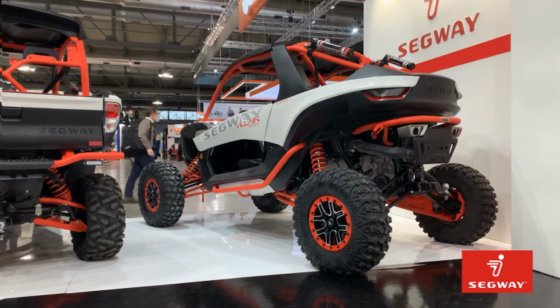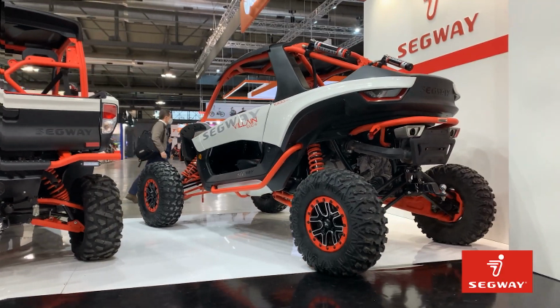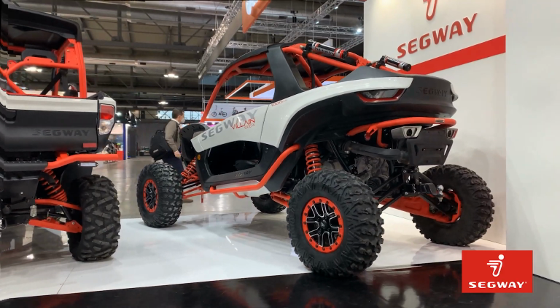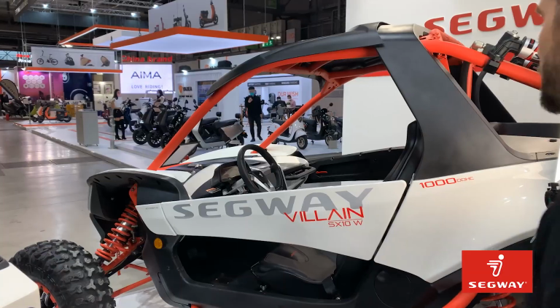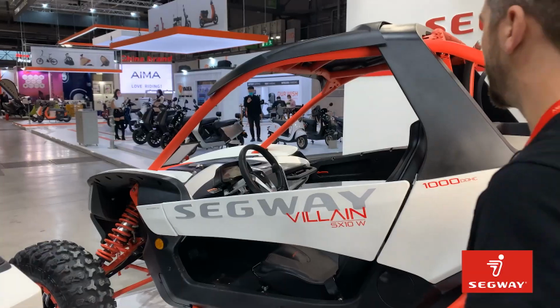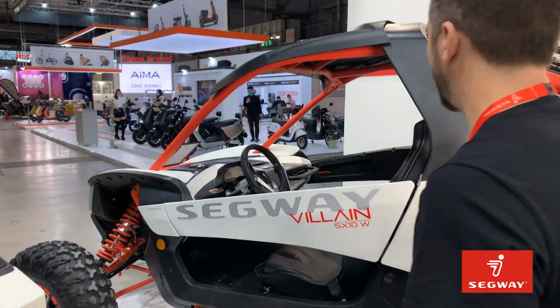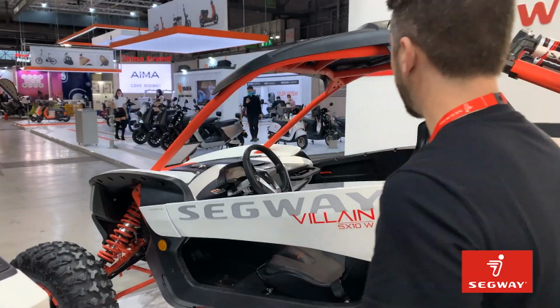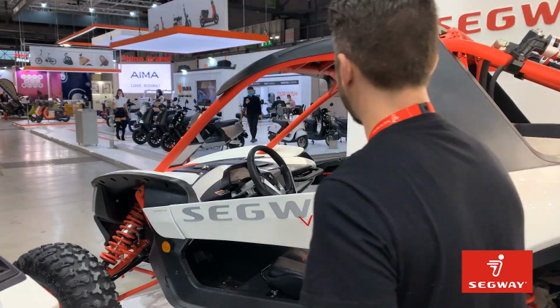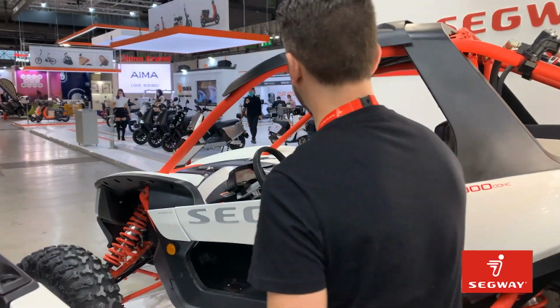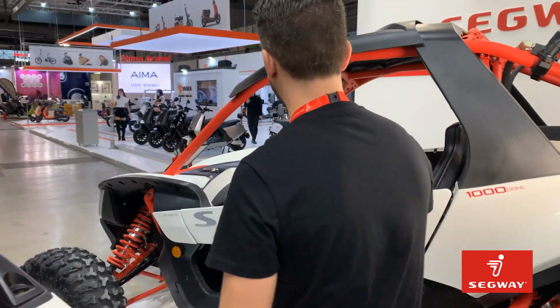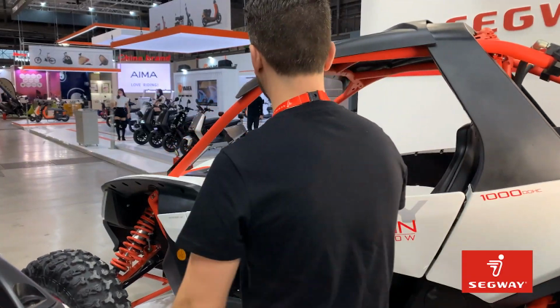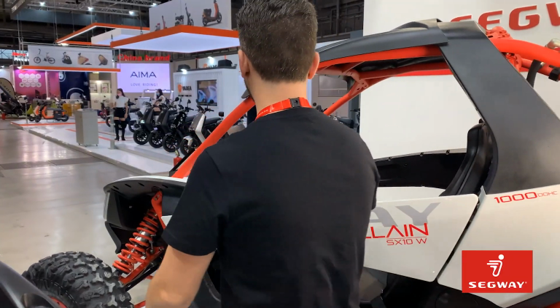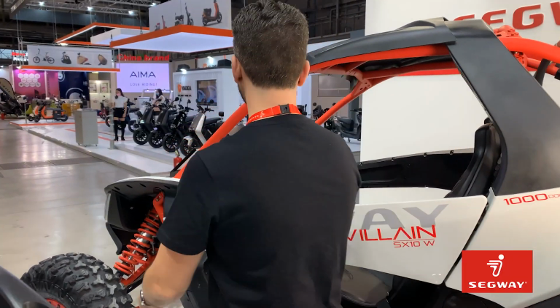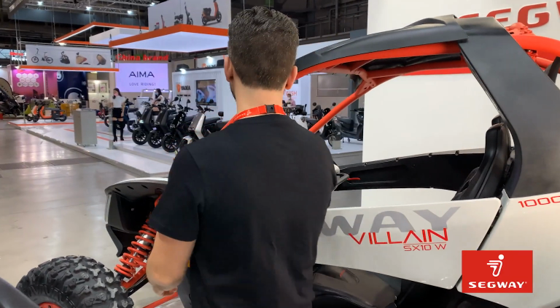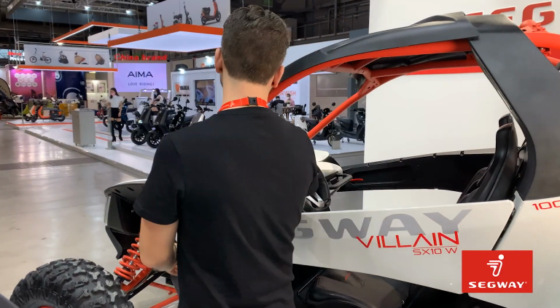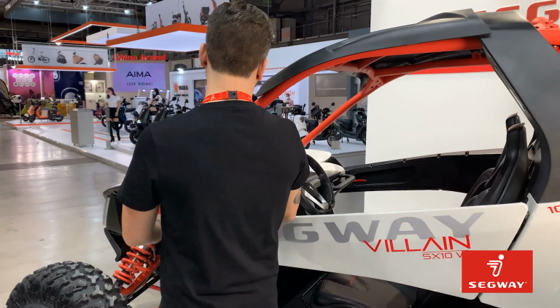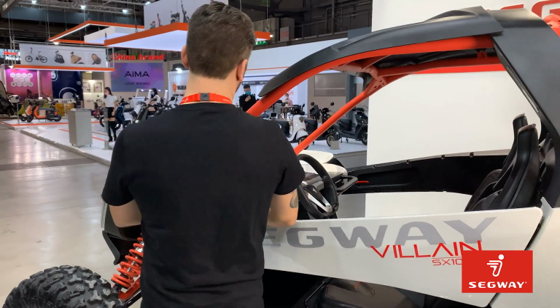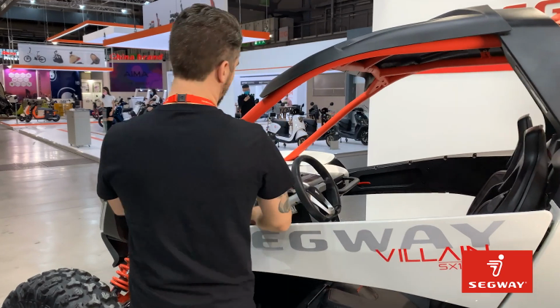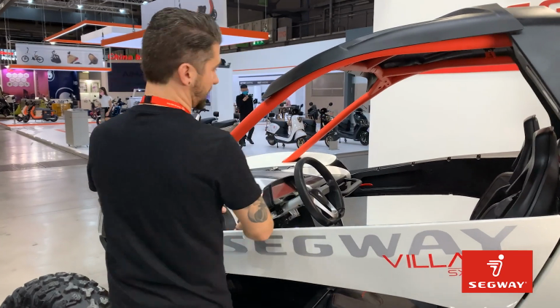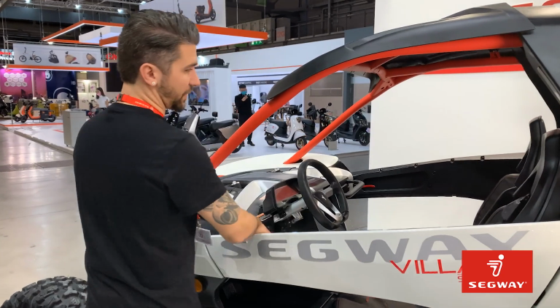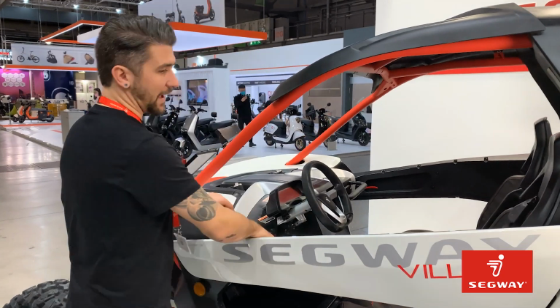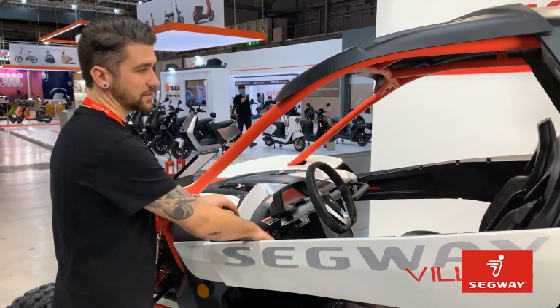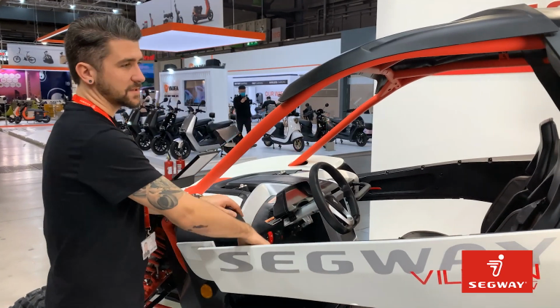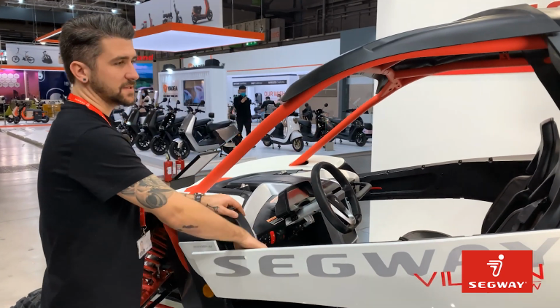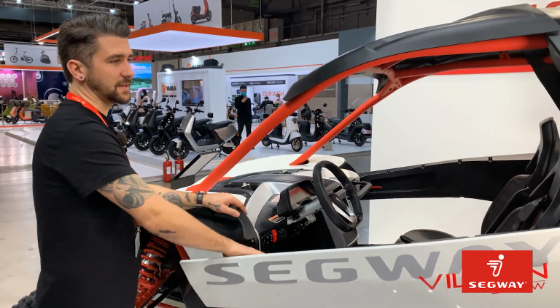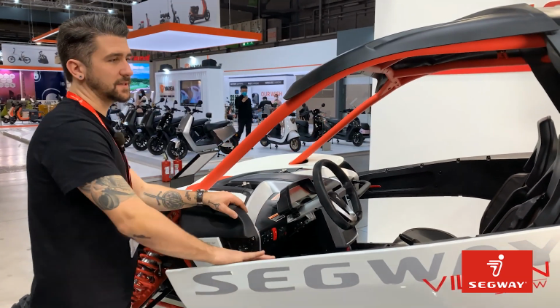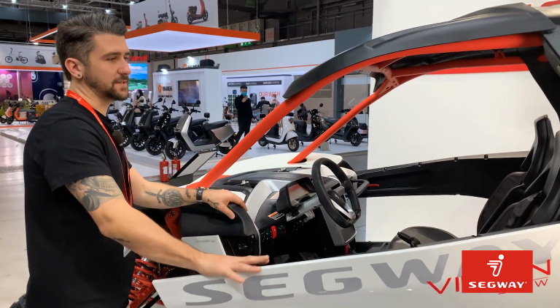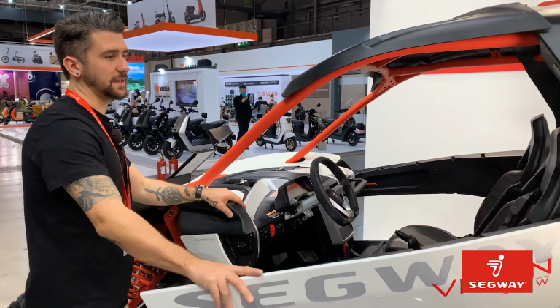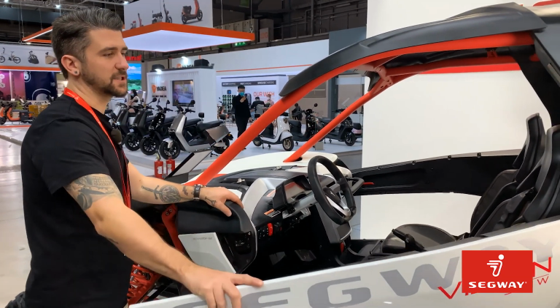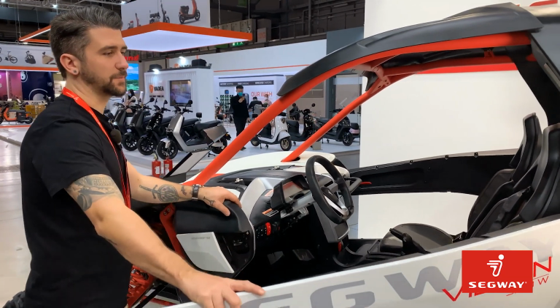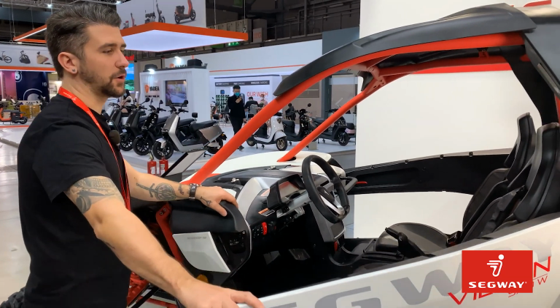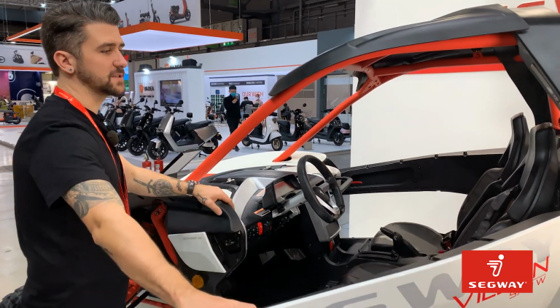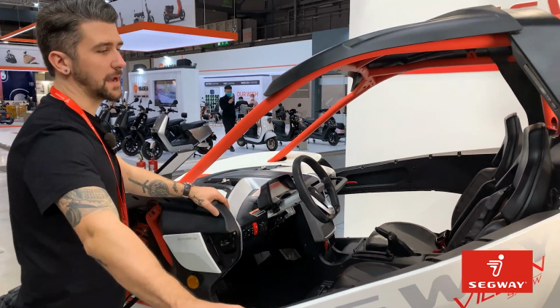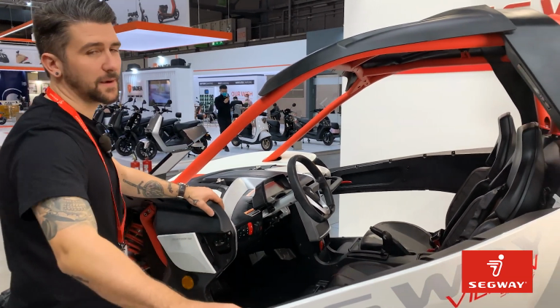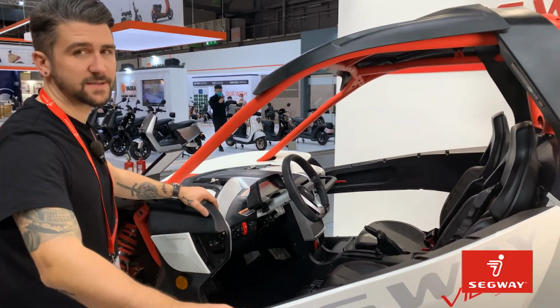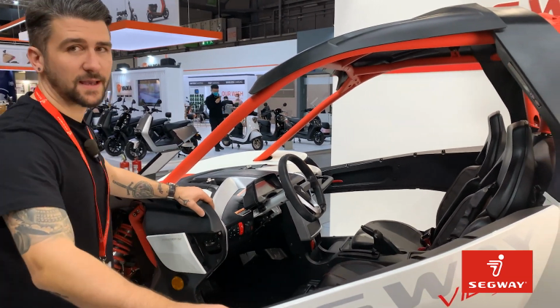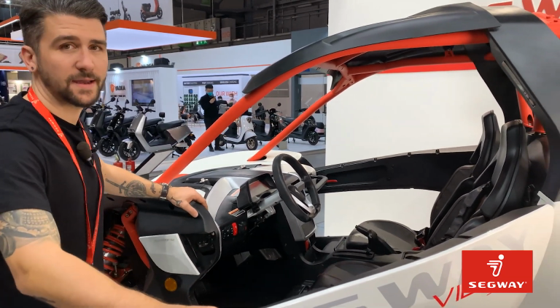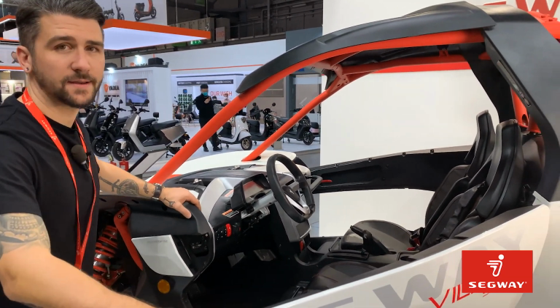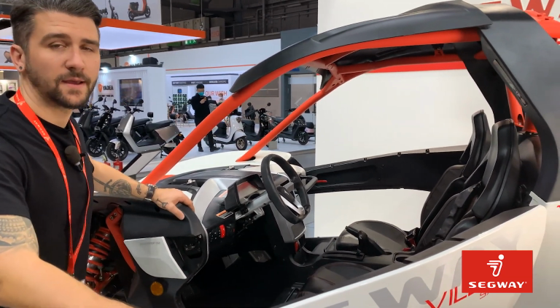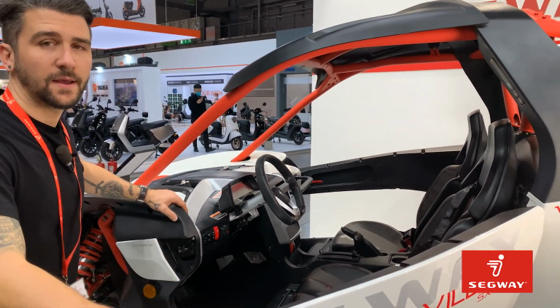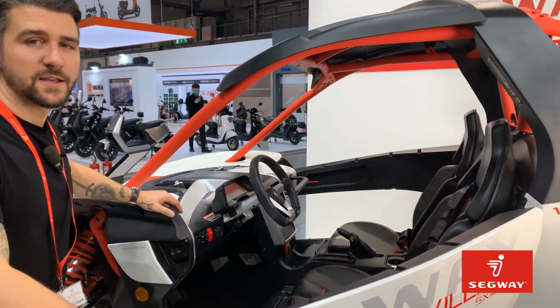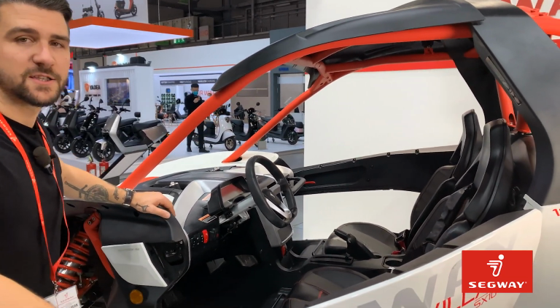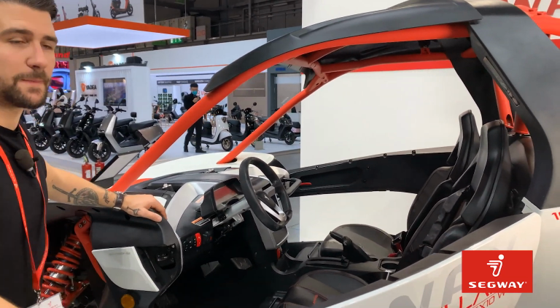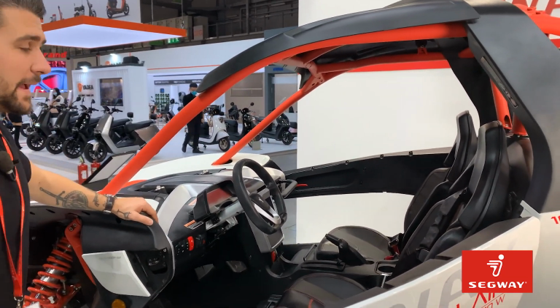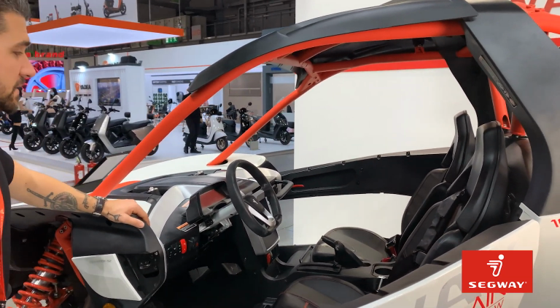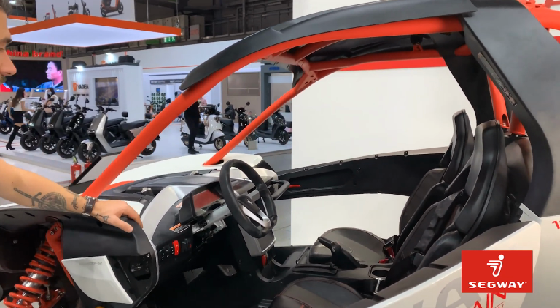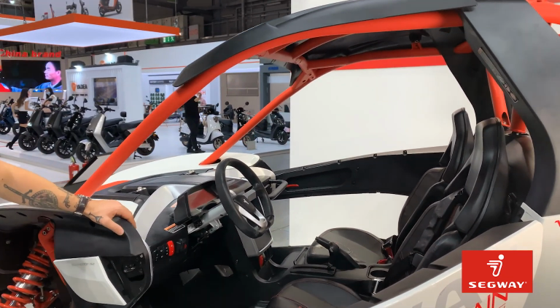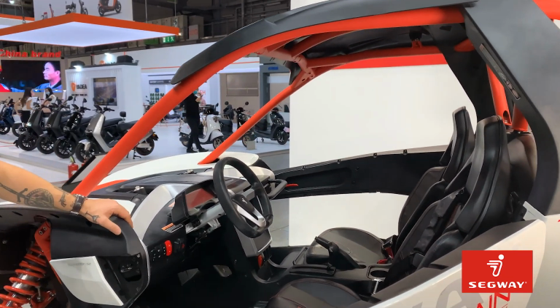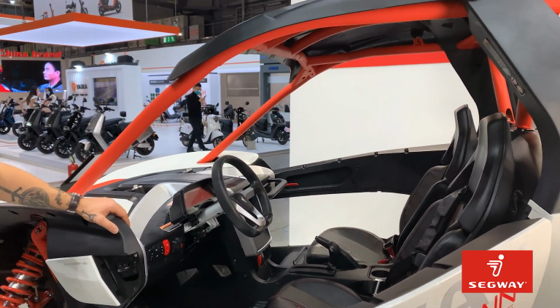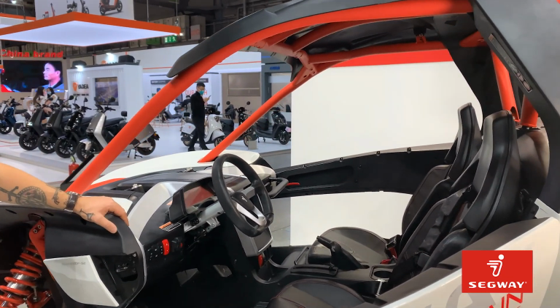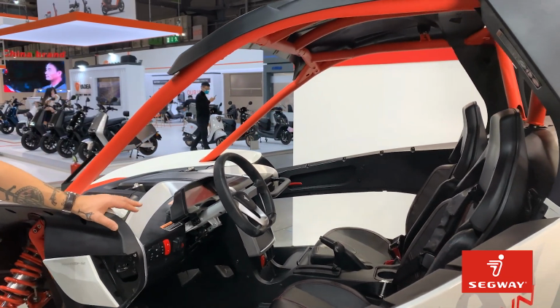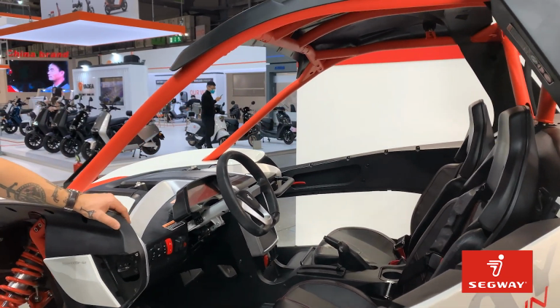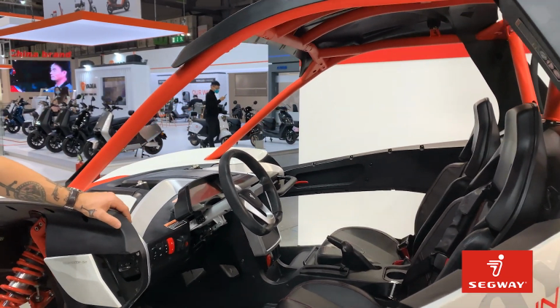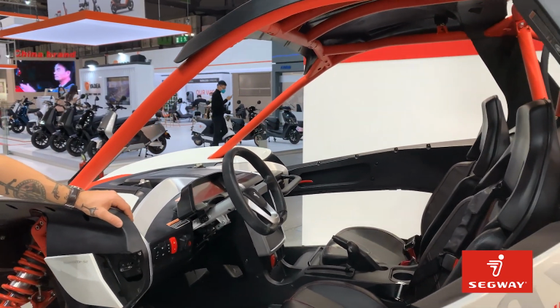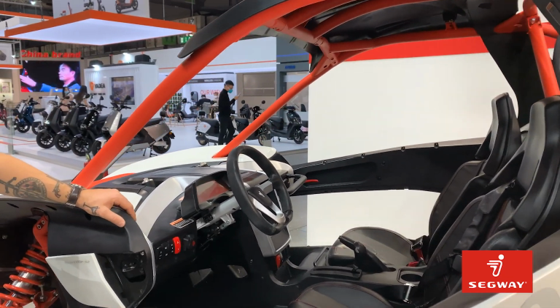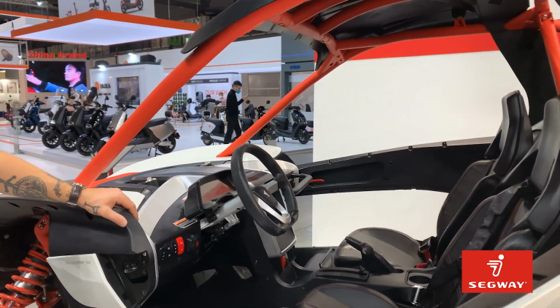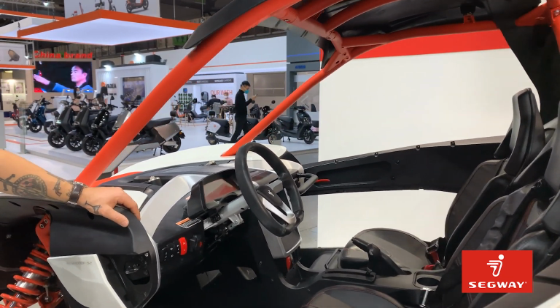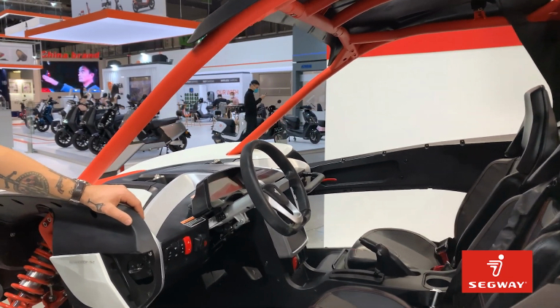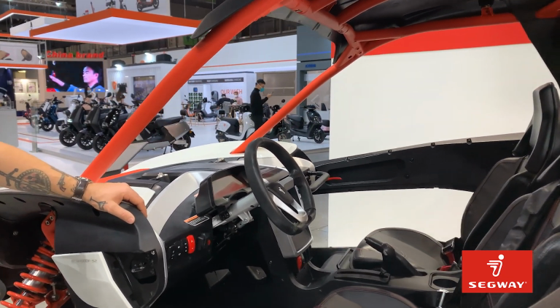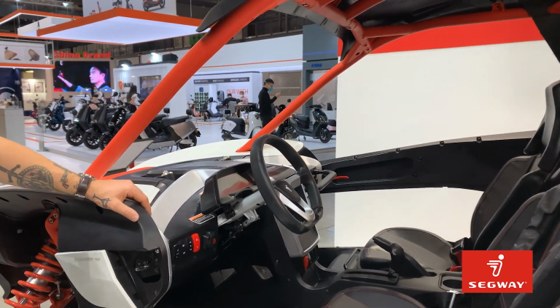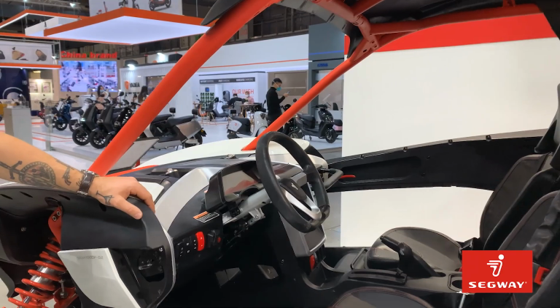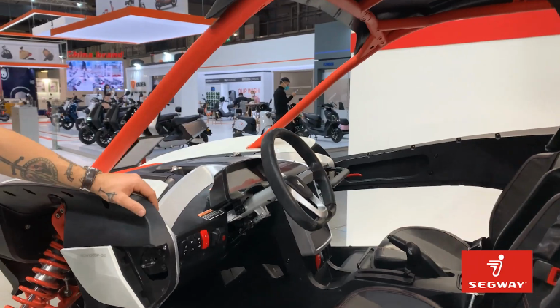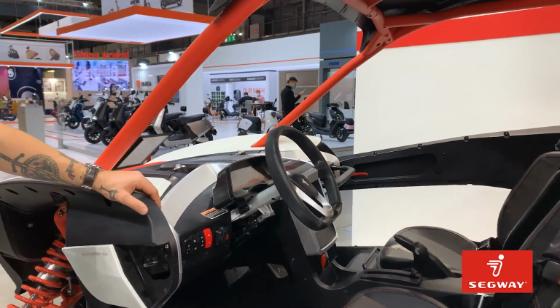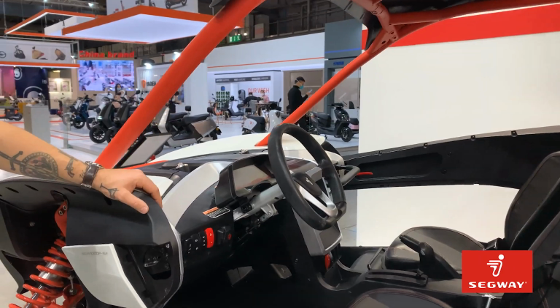The Villain SX-10 is our 1000cc sport side-by-side, specced with a ton of premium features to standard.